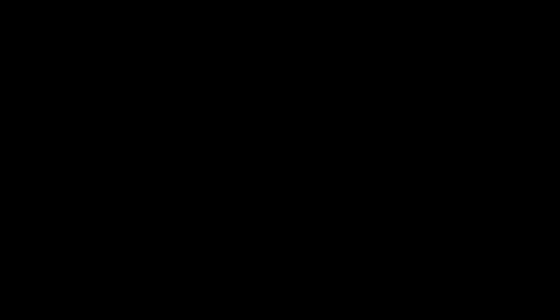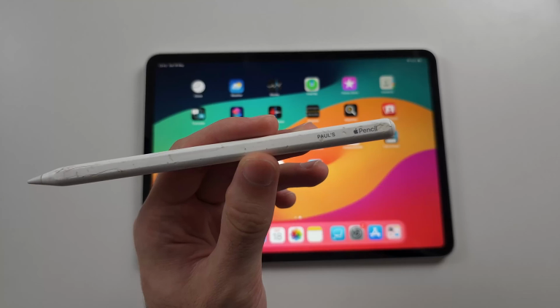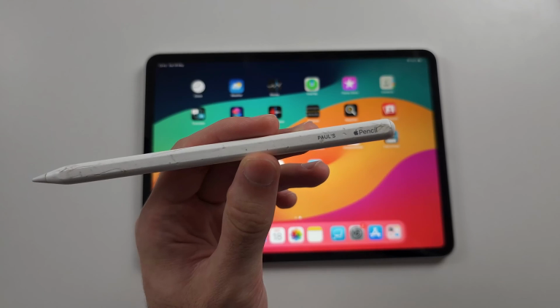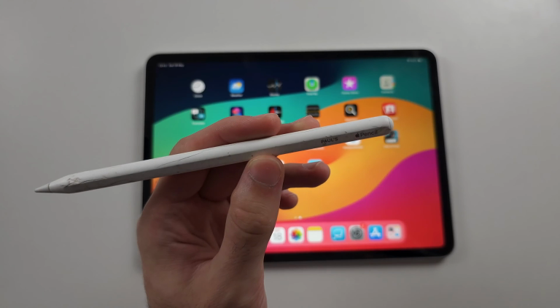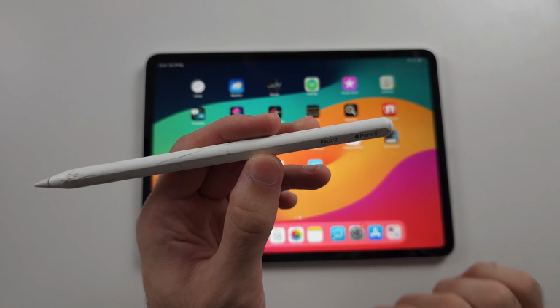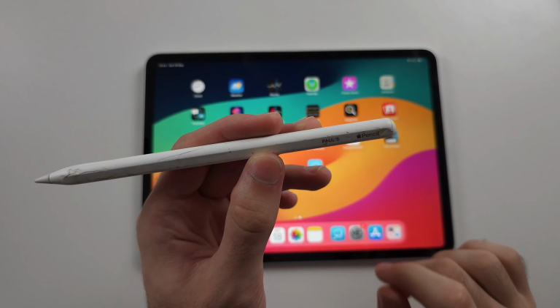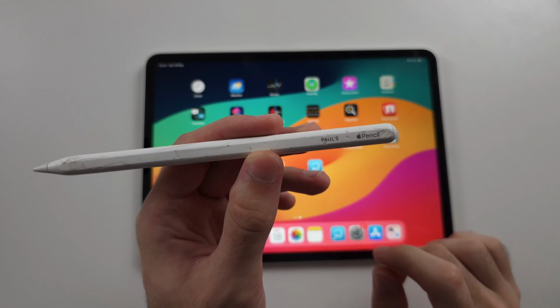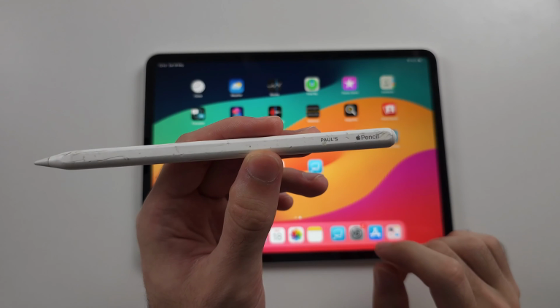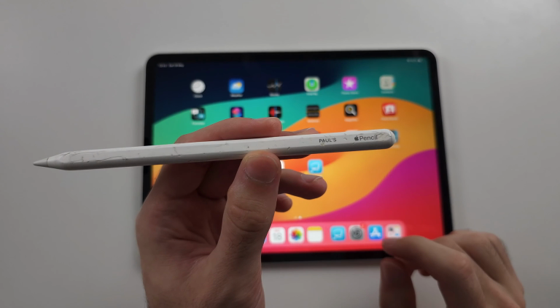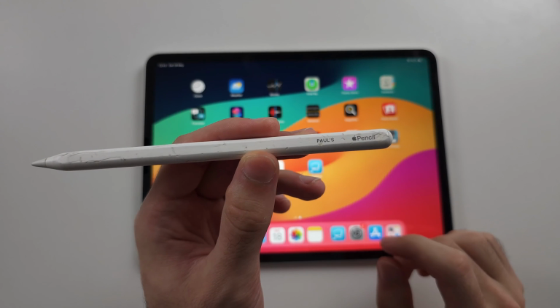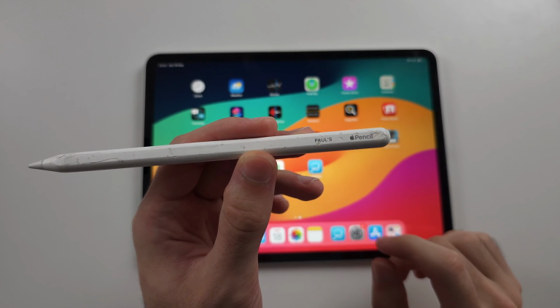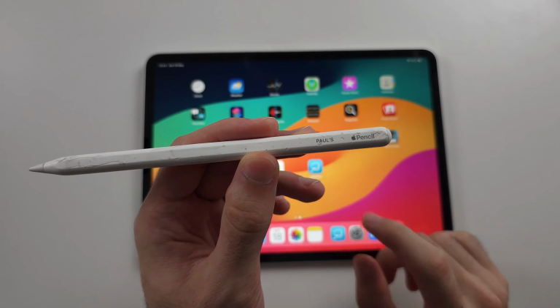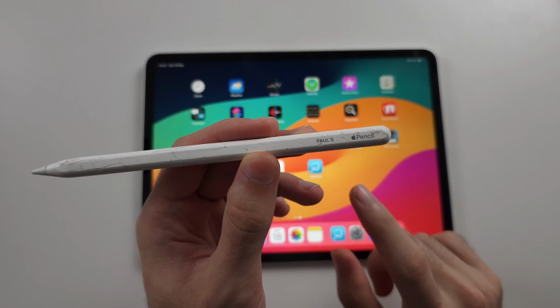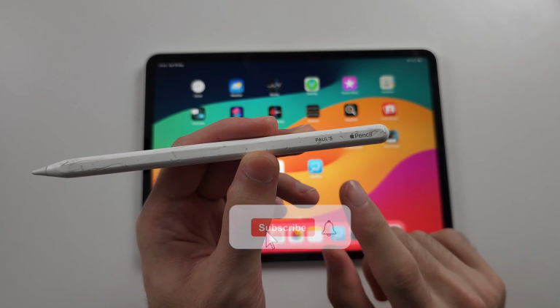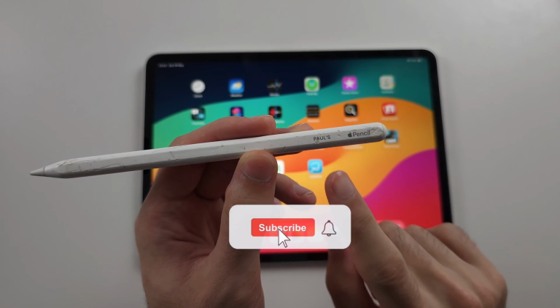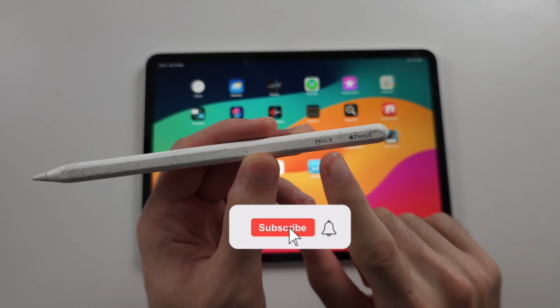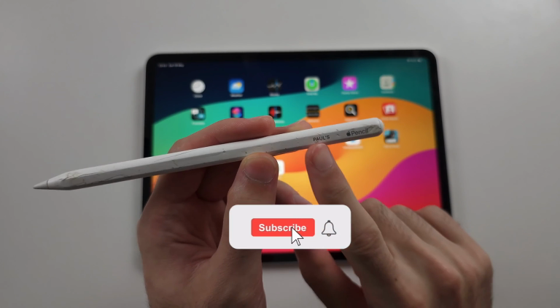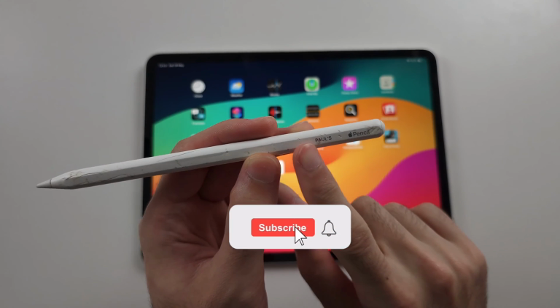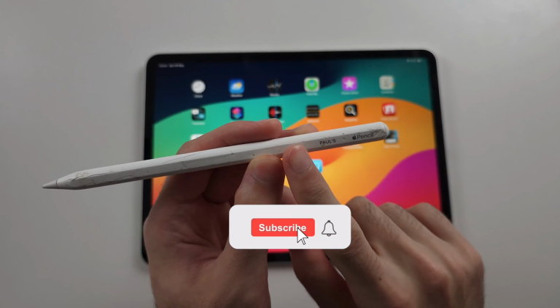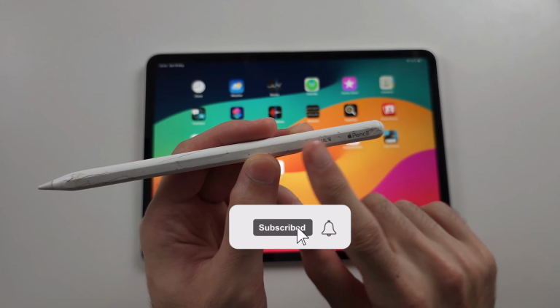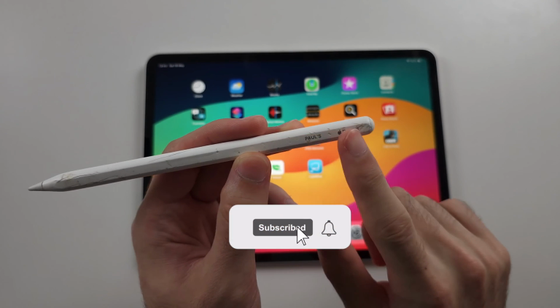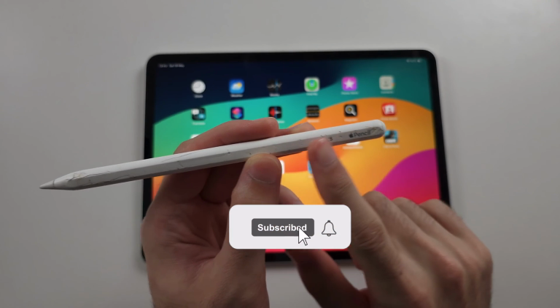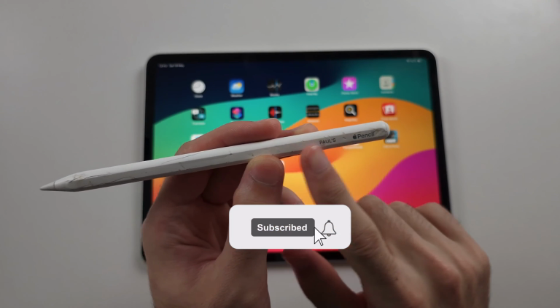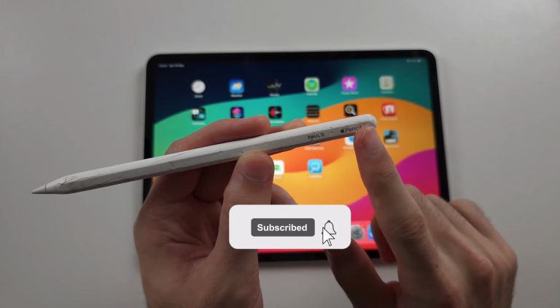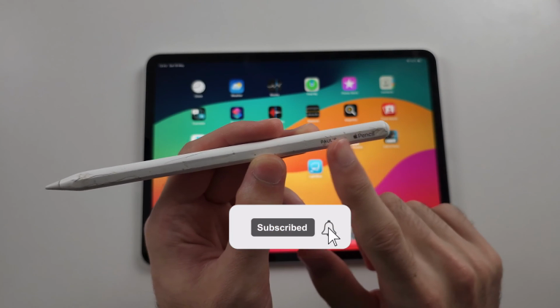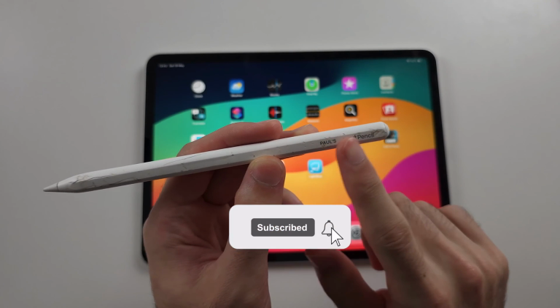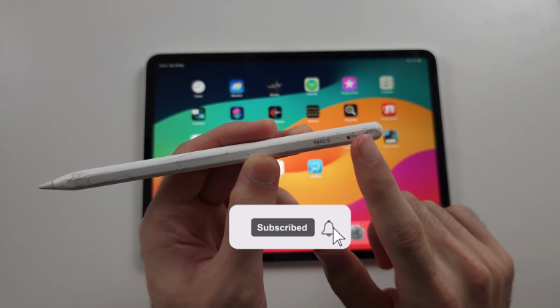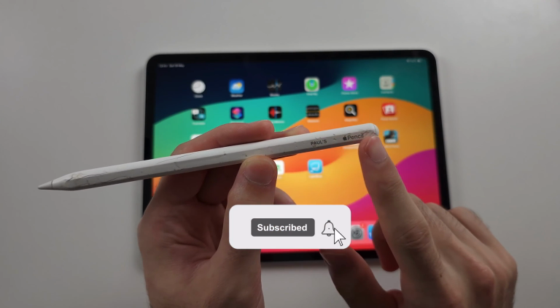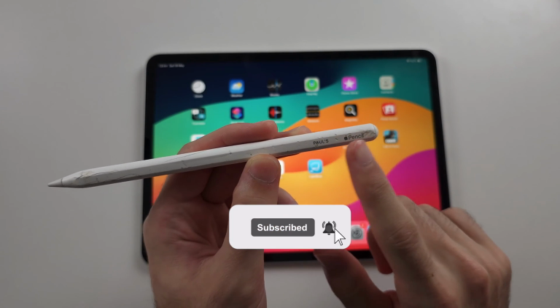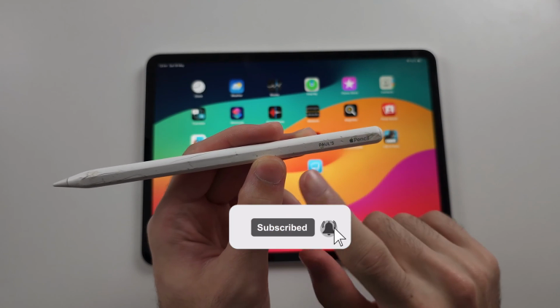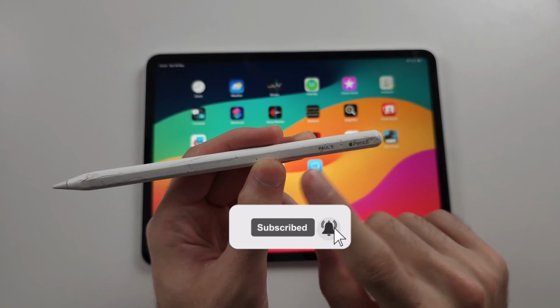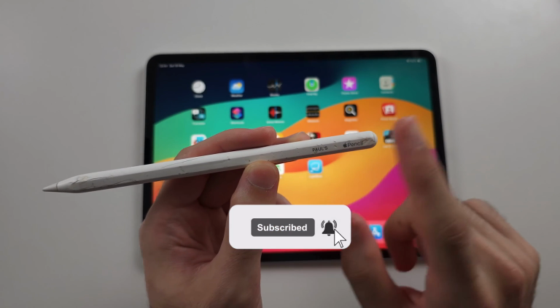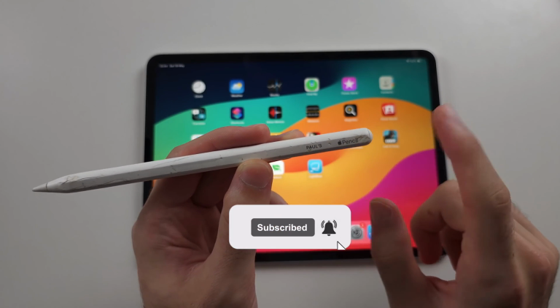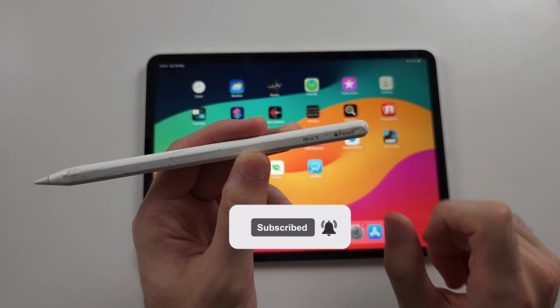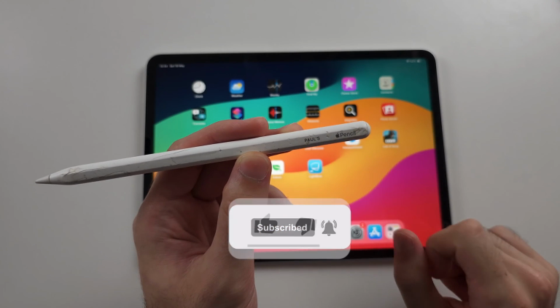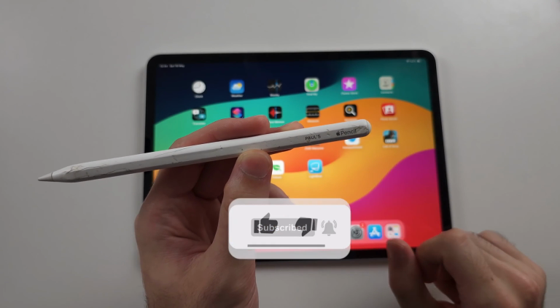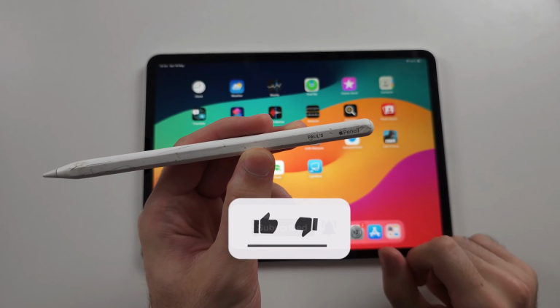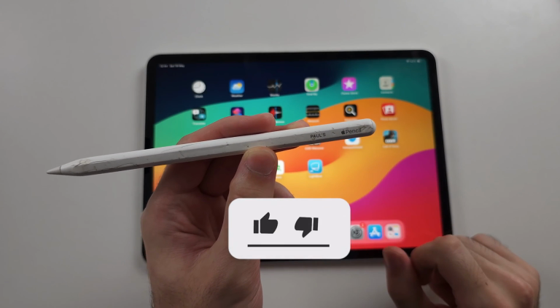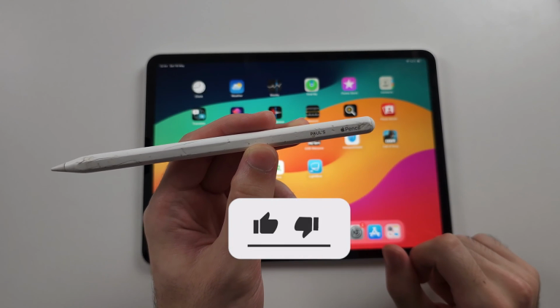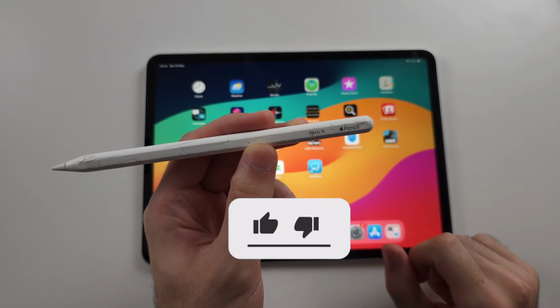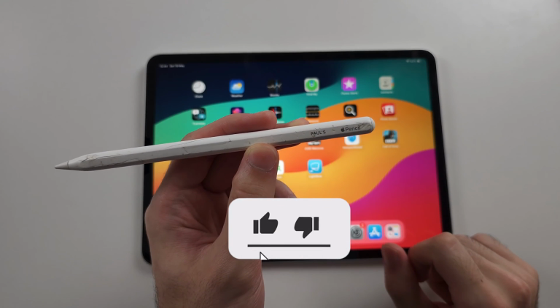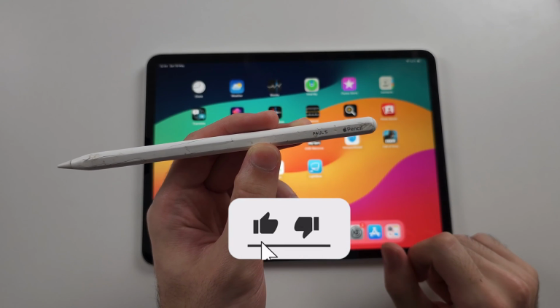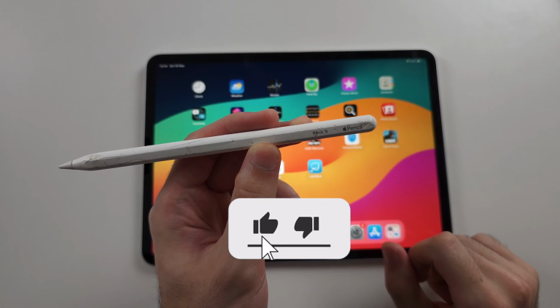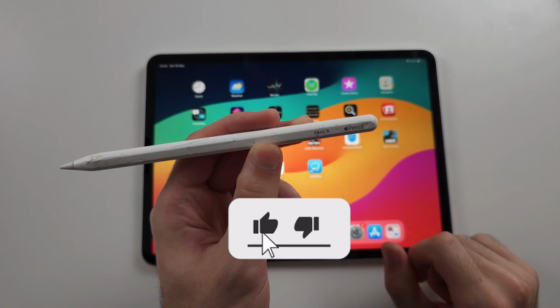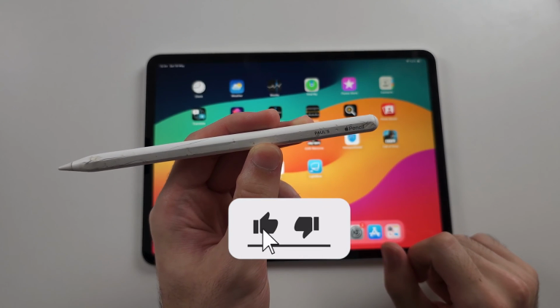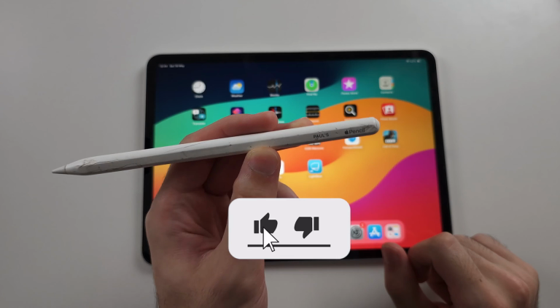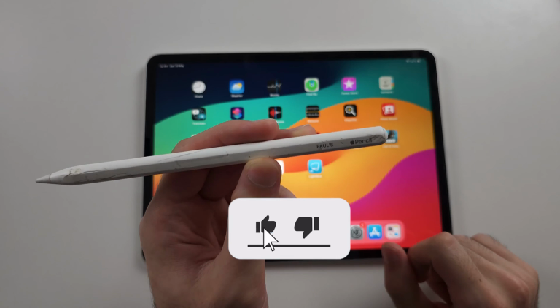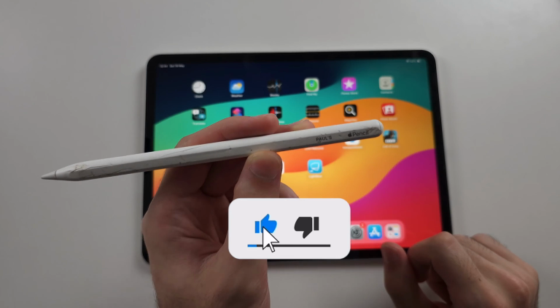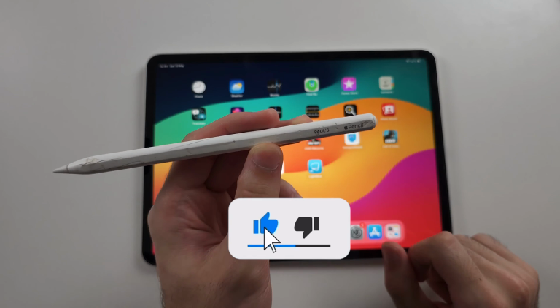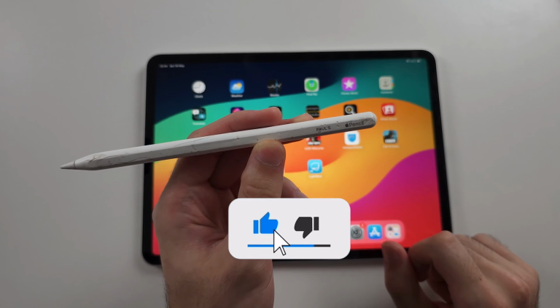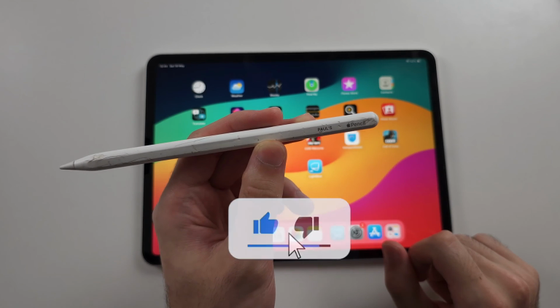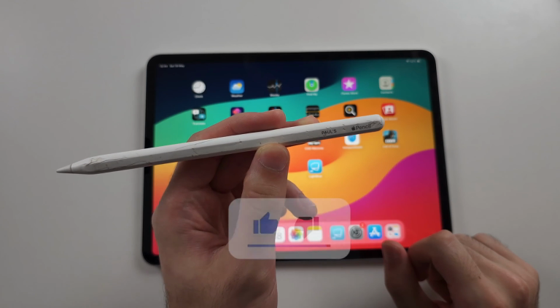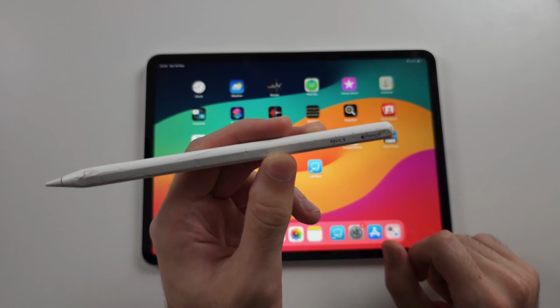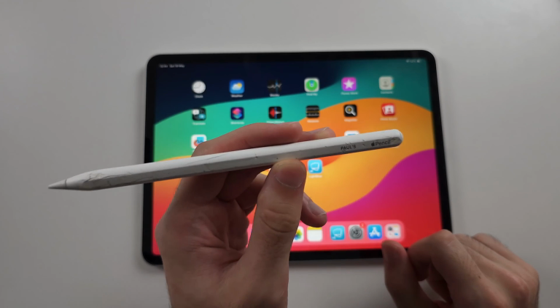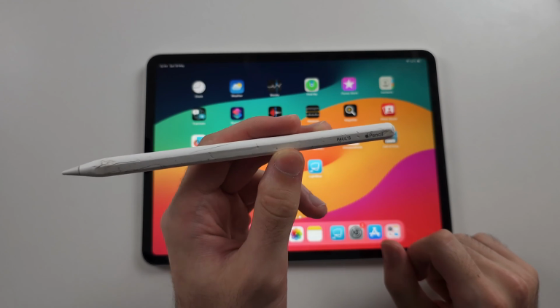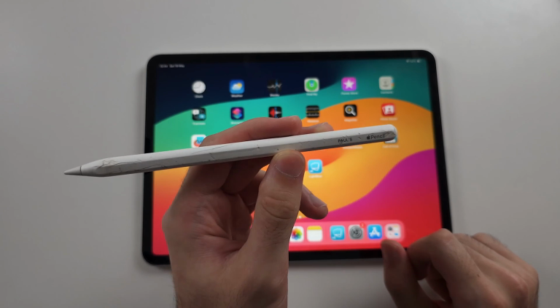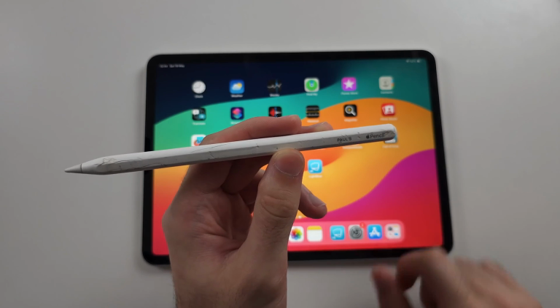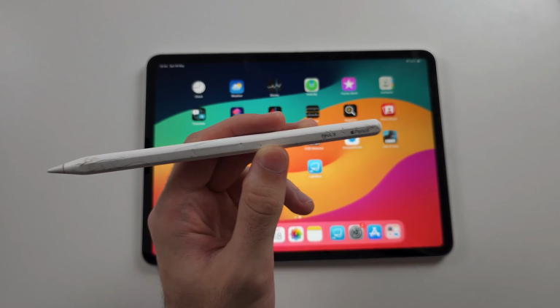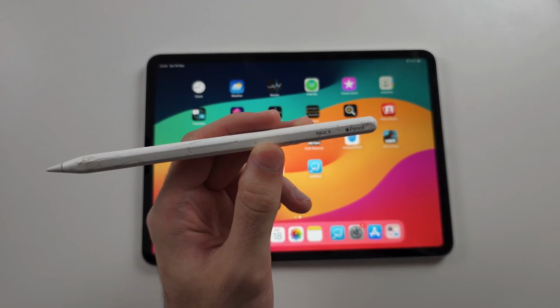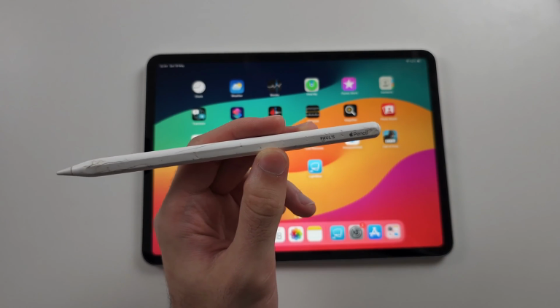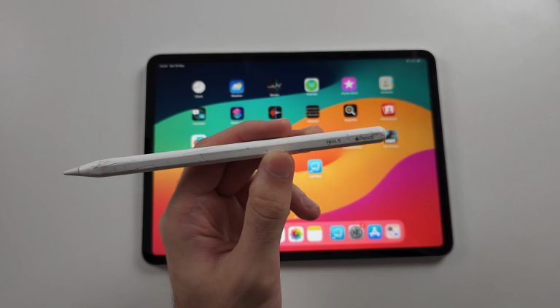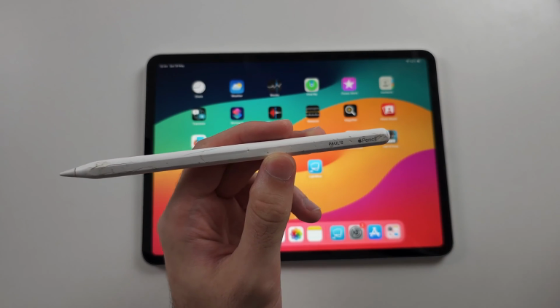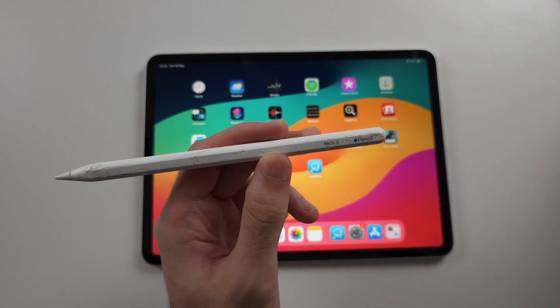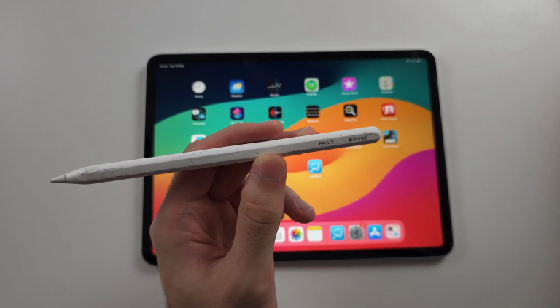You may be wondering if you can connect Apple Pencil 2 to an unsupported iPad. Unfortunately, this is not possible.